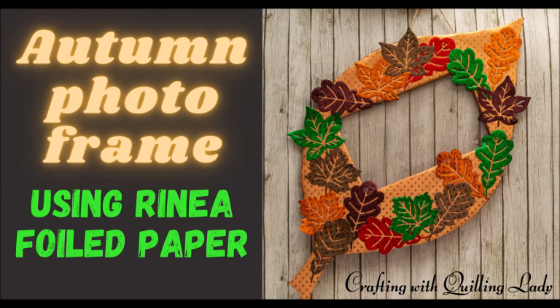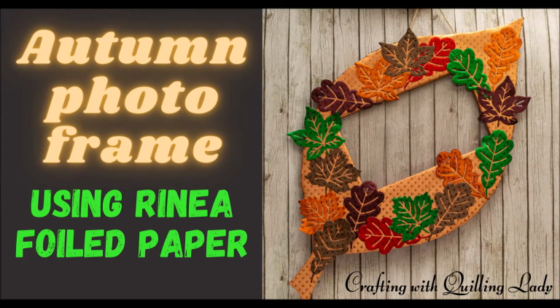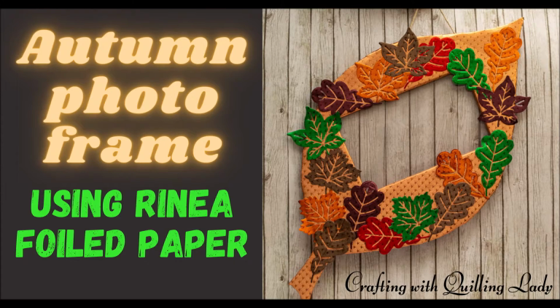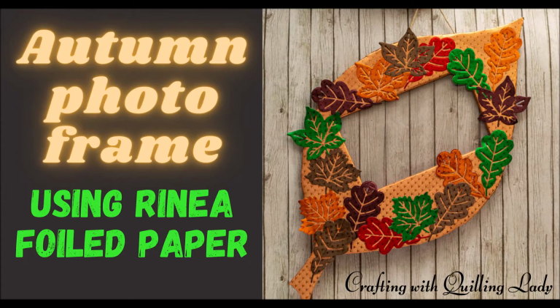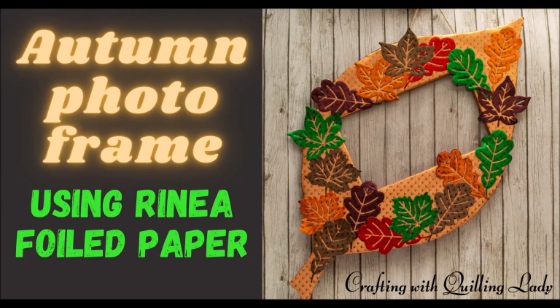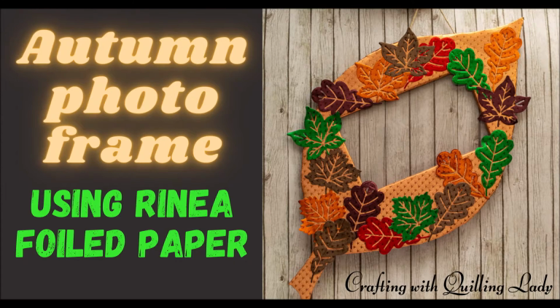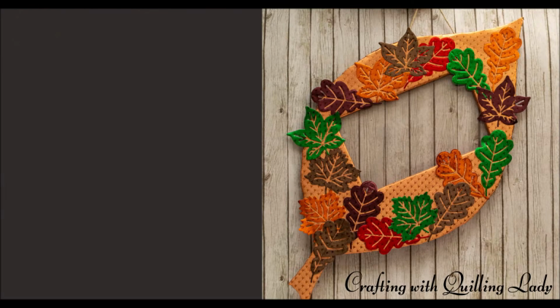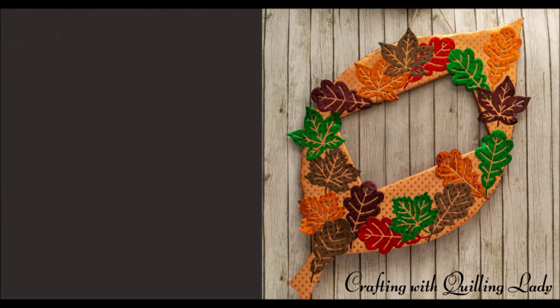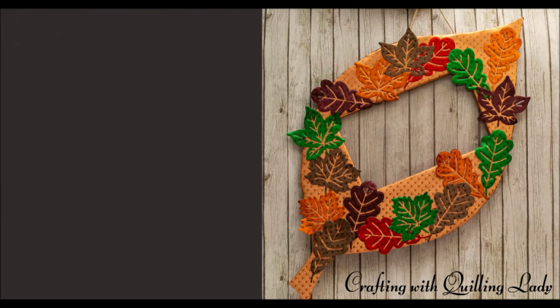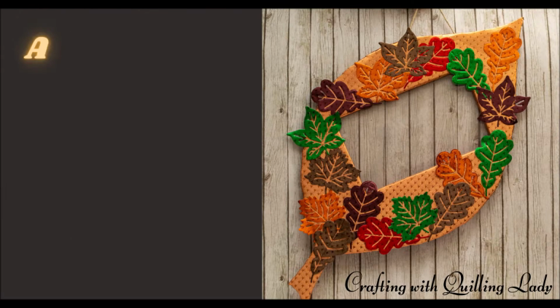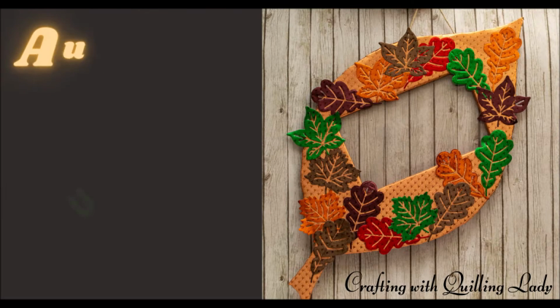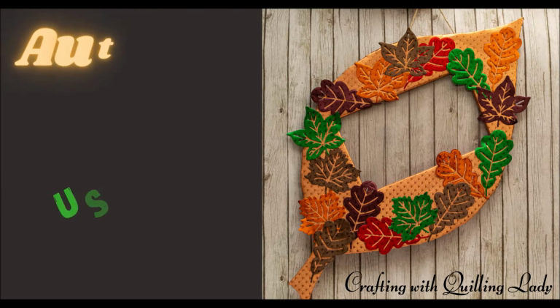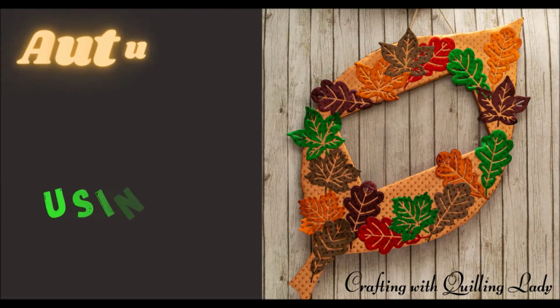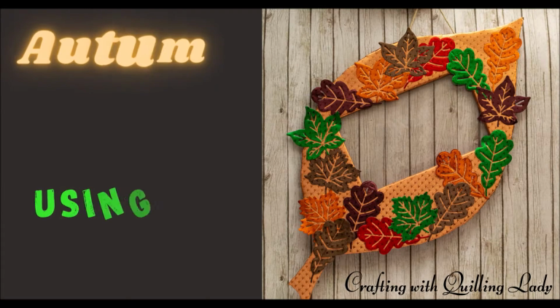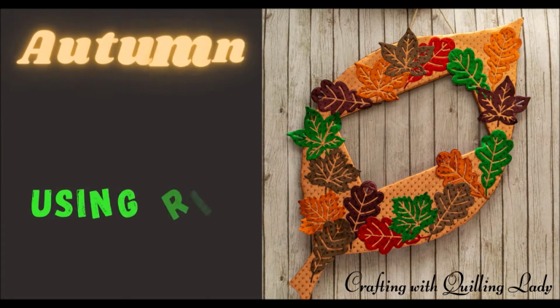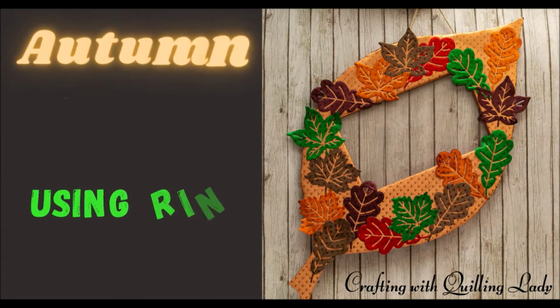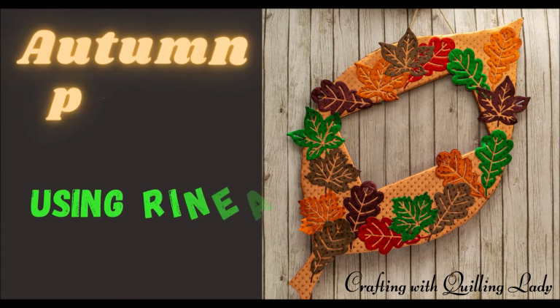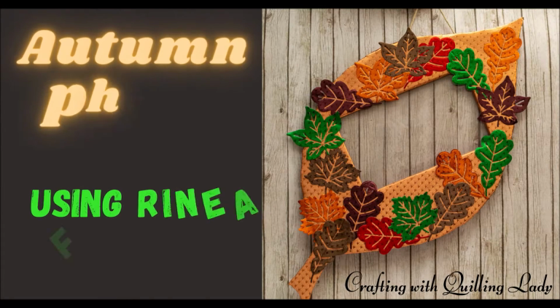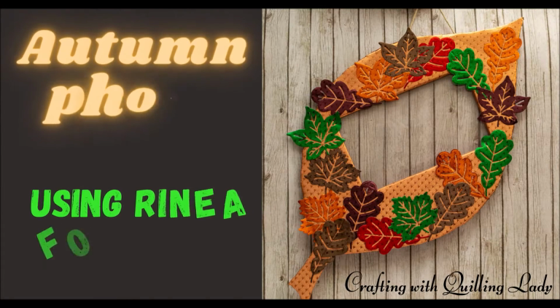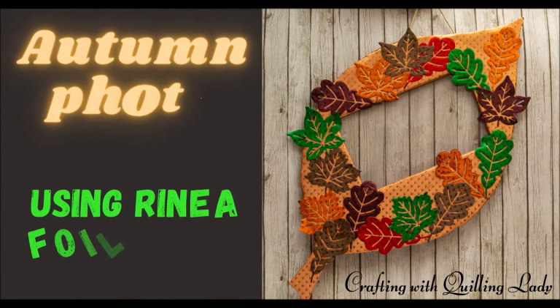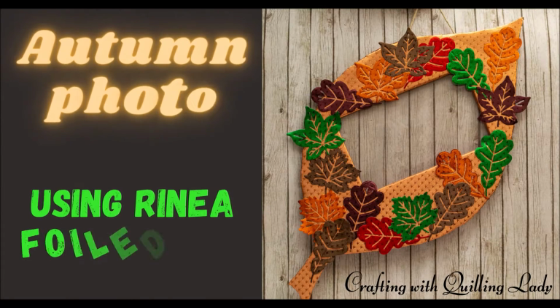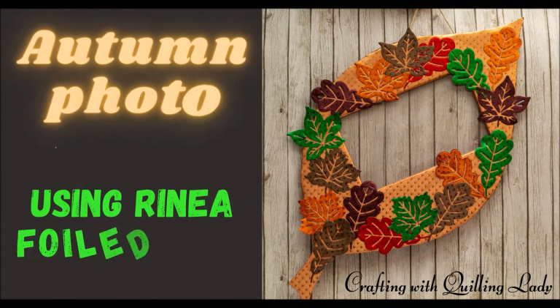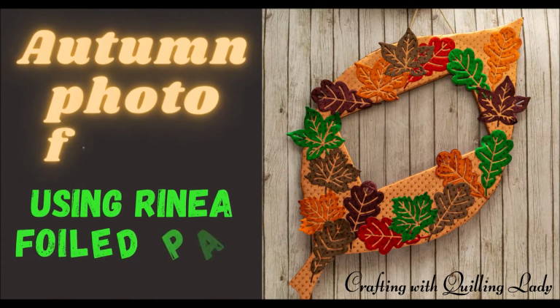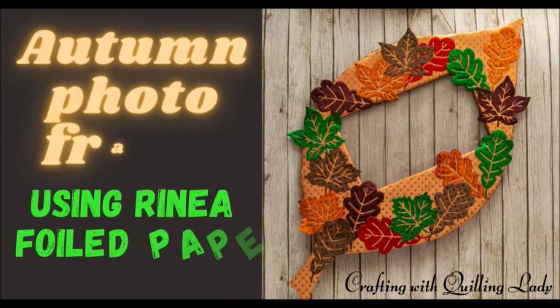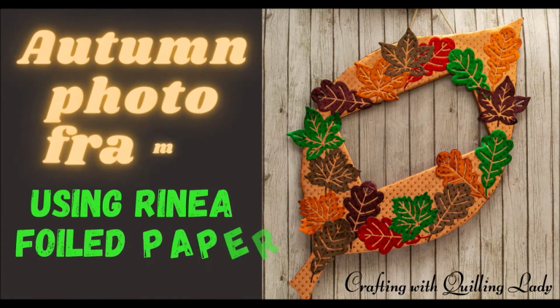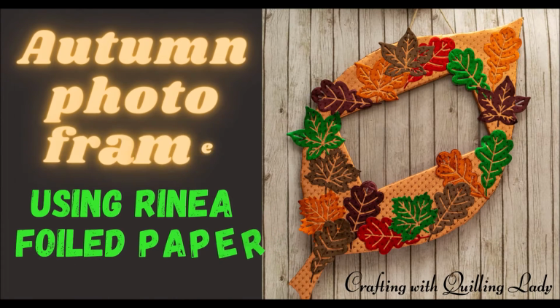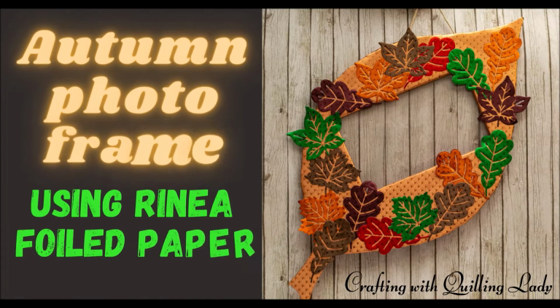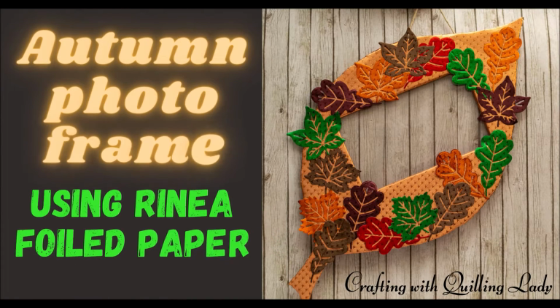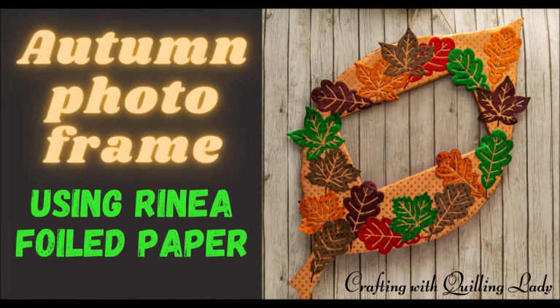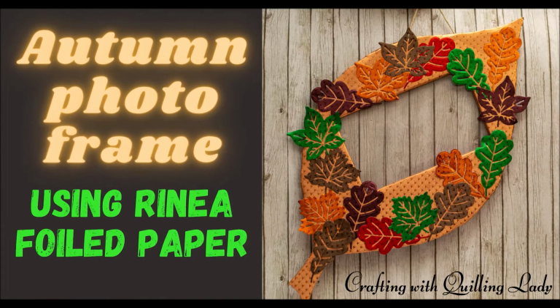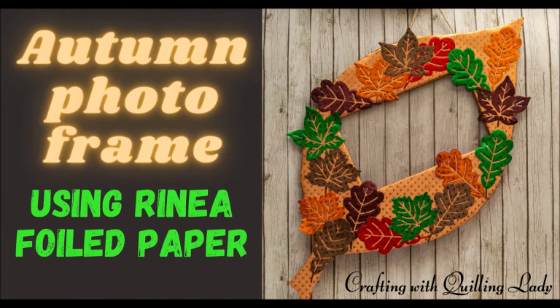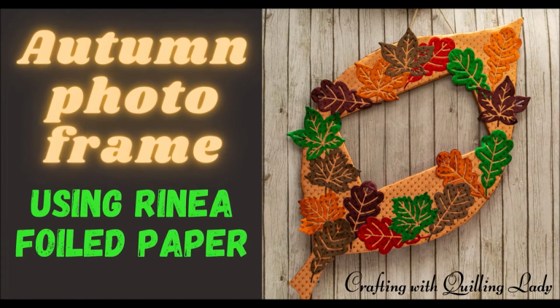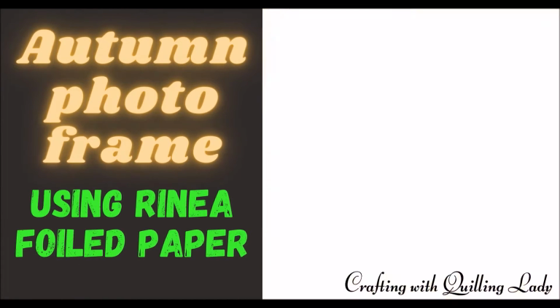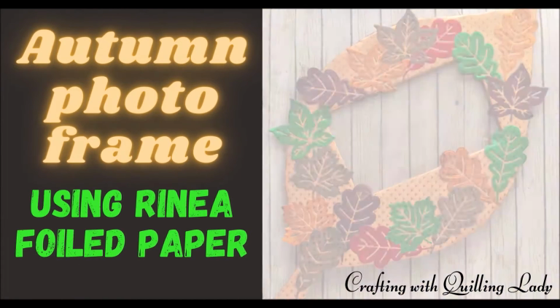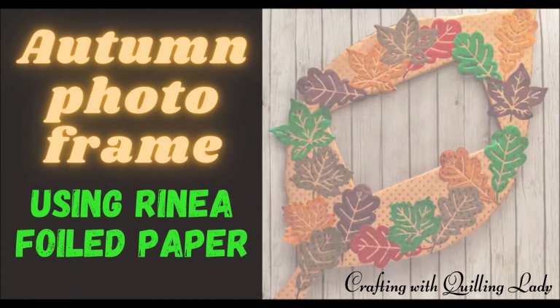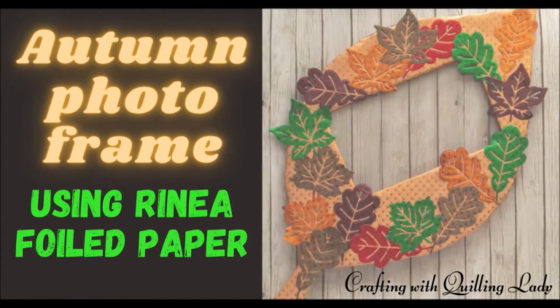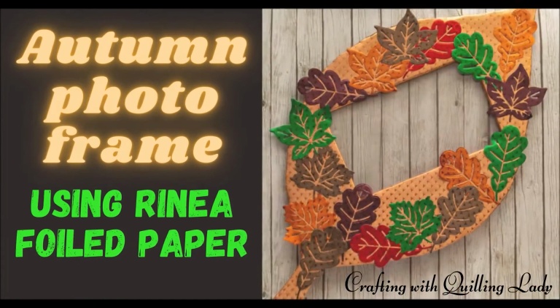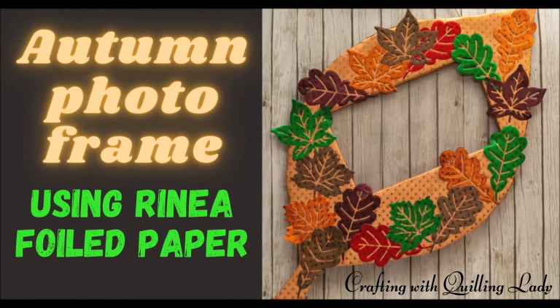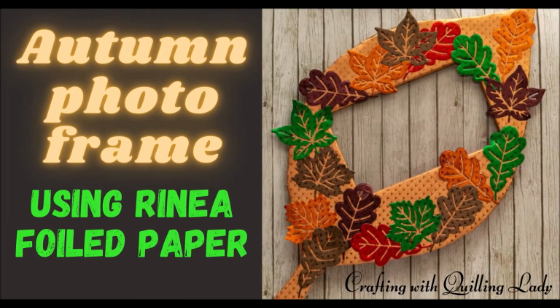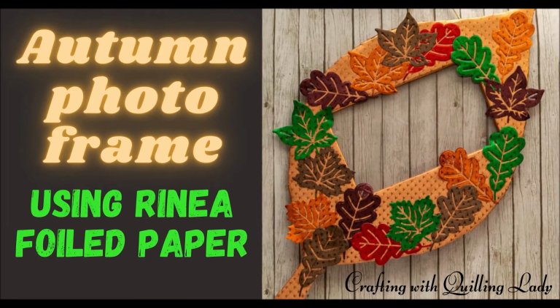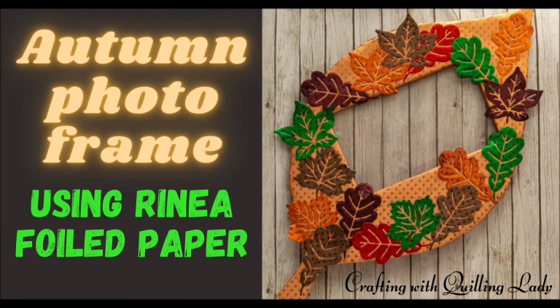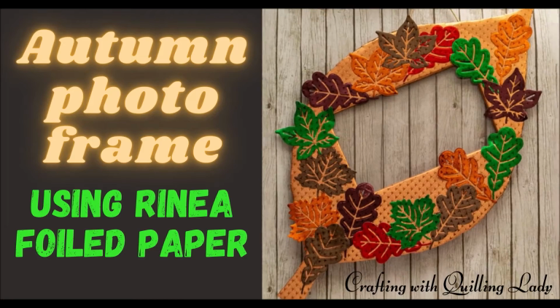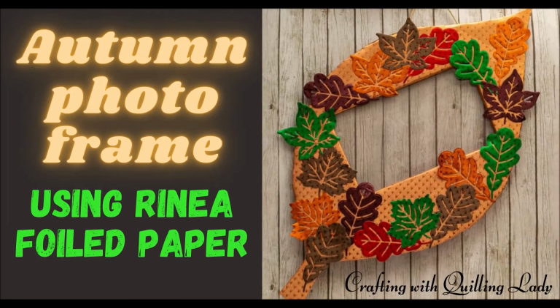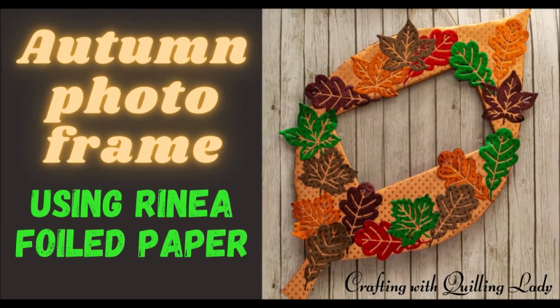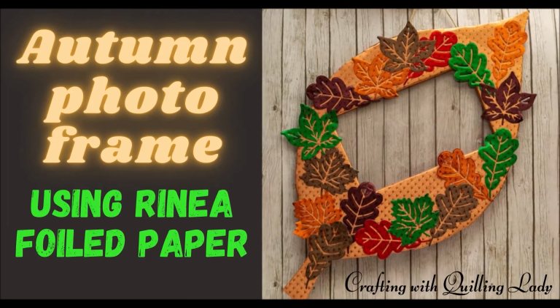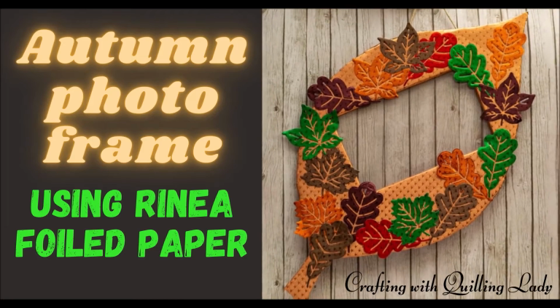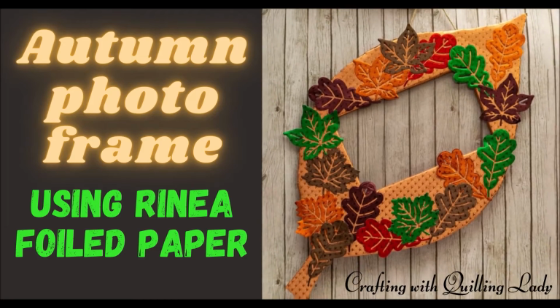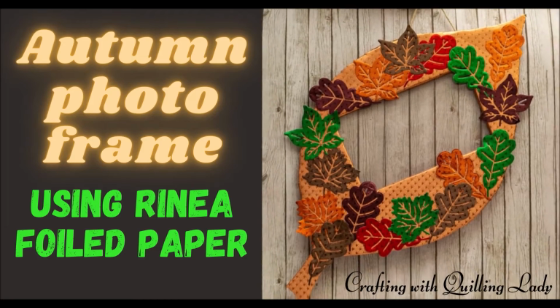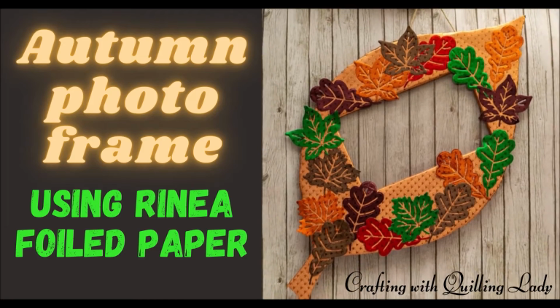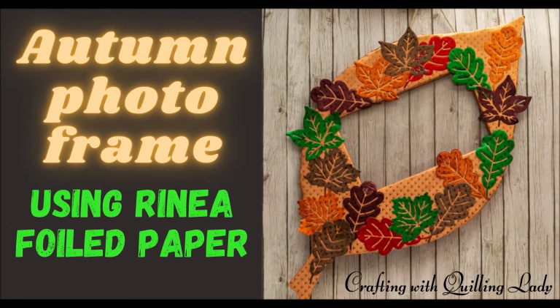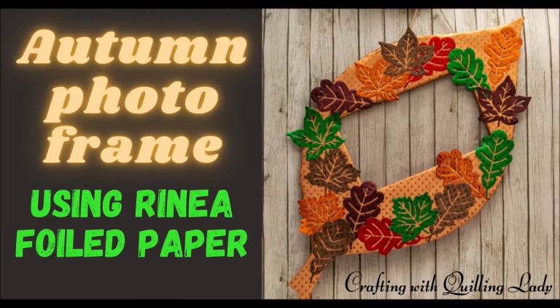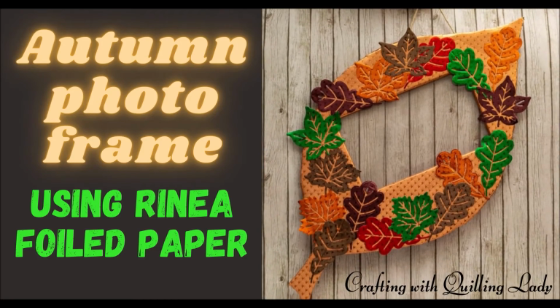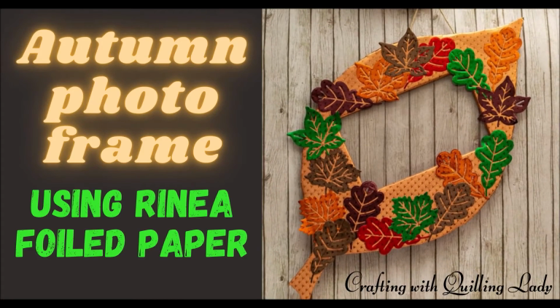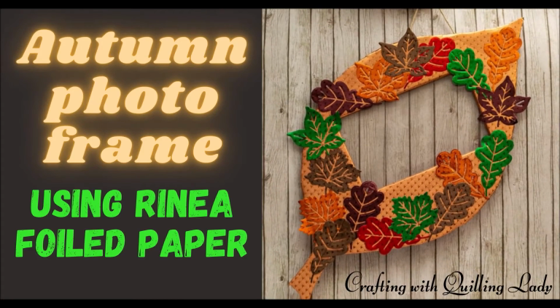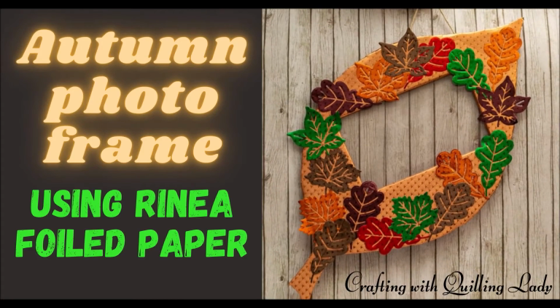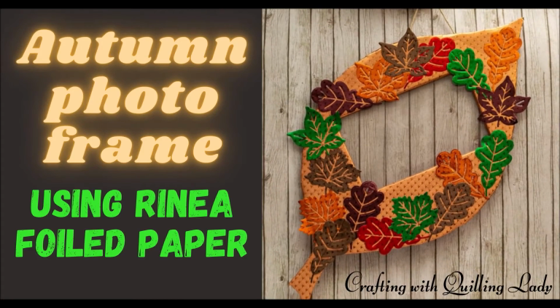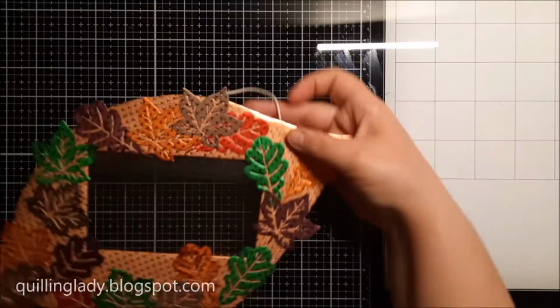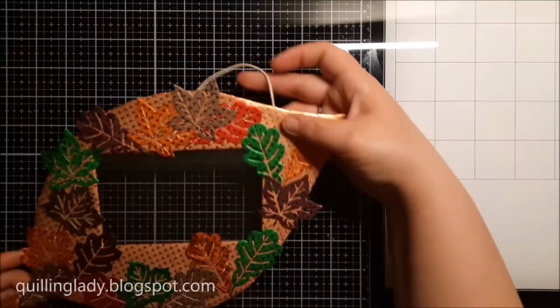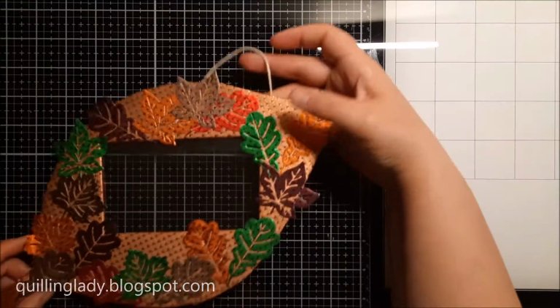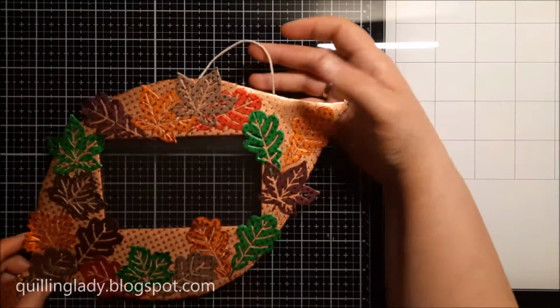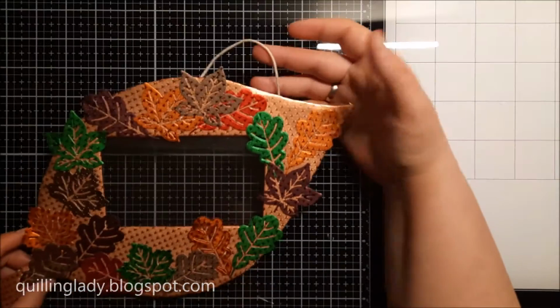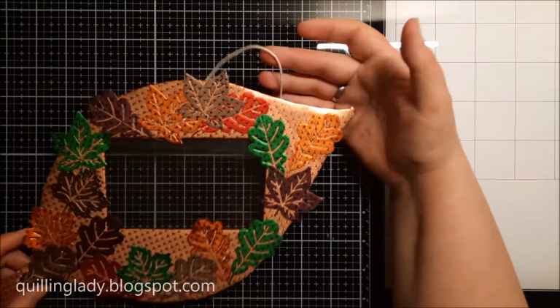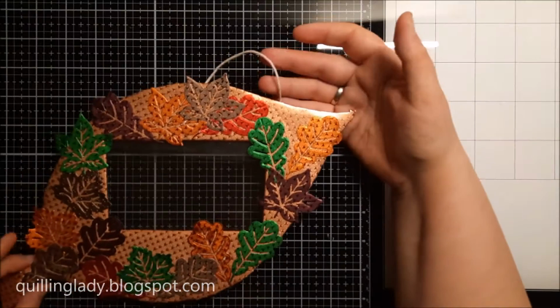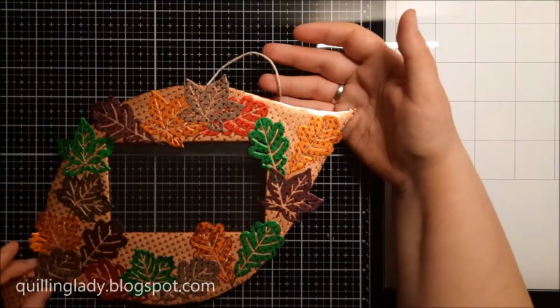Hello and welcome back to my channel. It's Monika from Crafting with Quilling Lady and I hope you have an absolutely wonderful day.